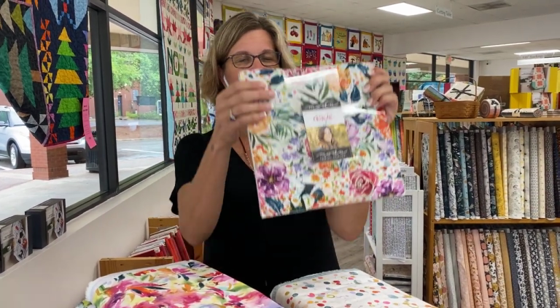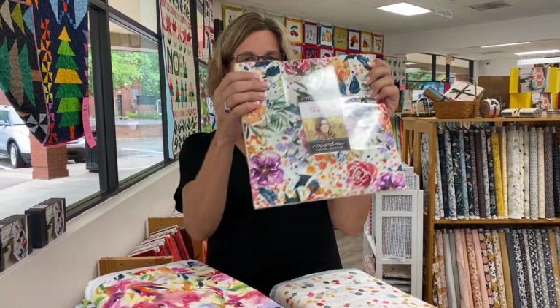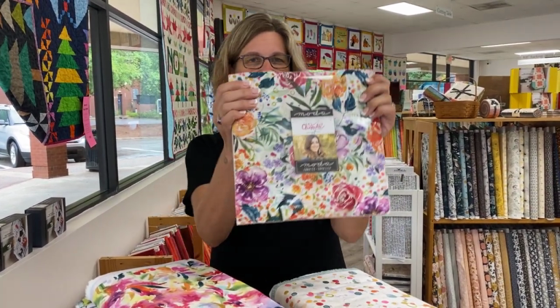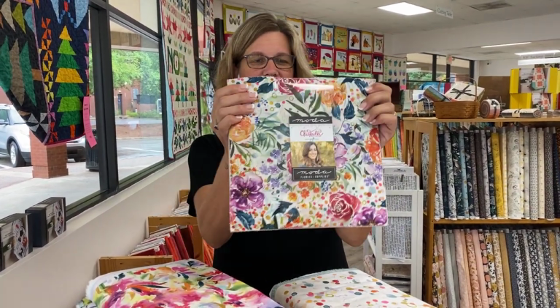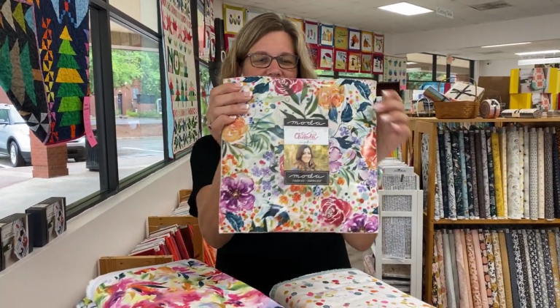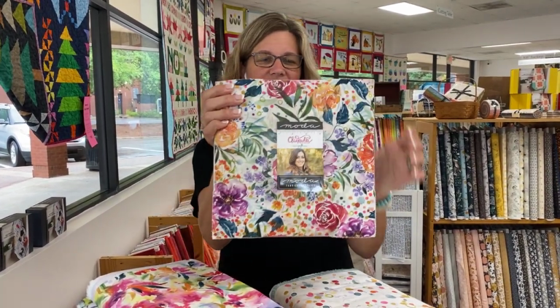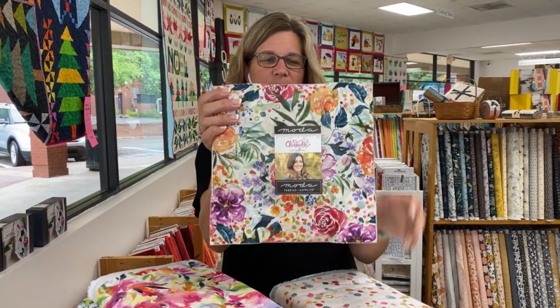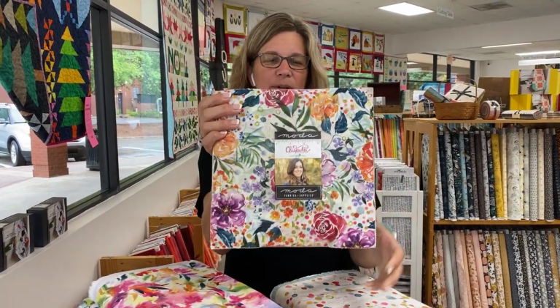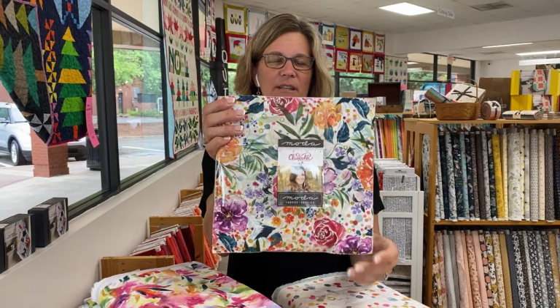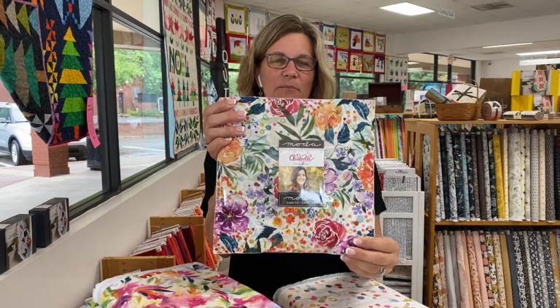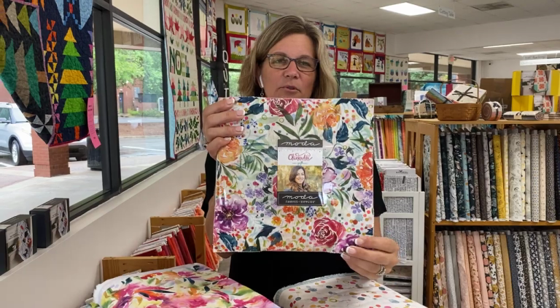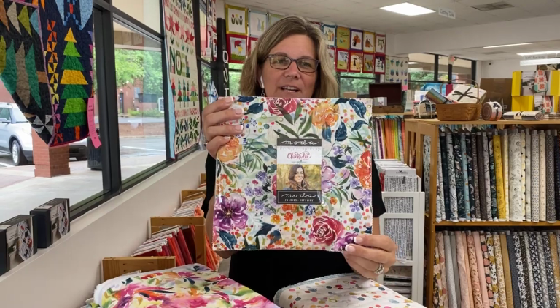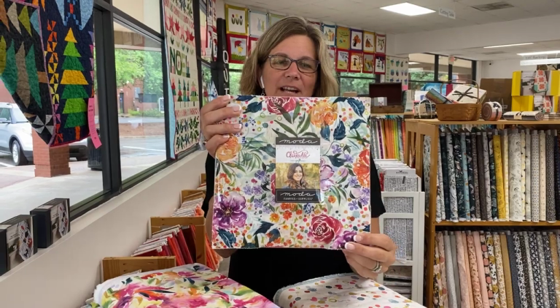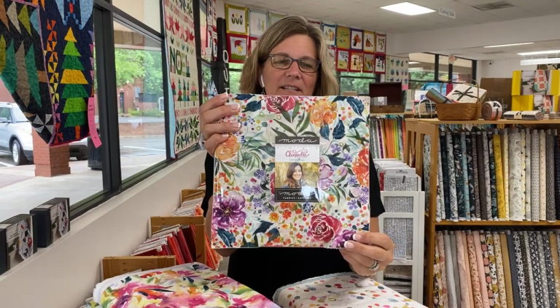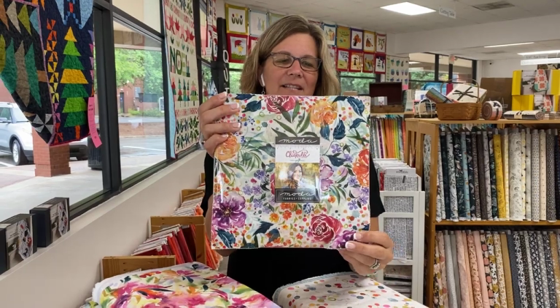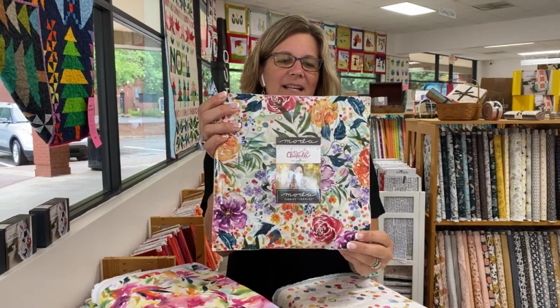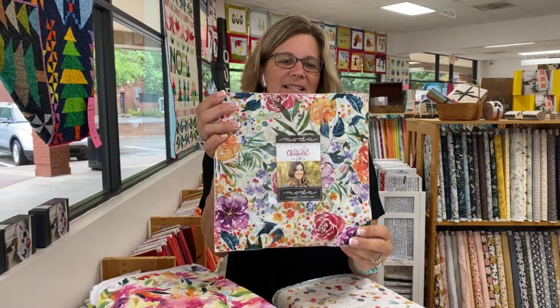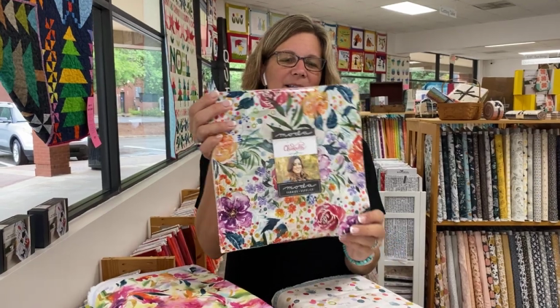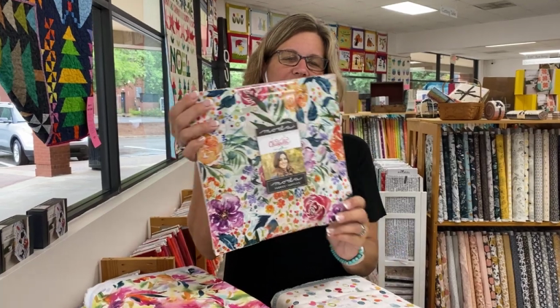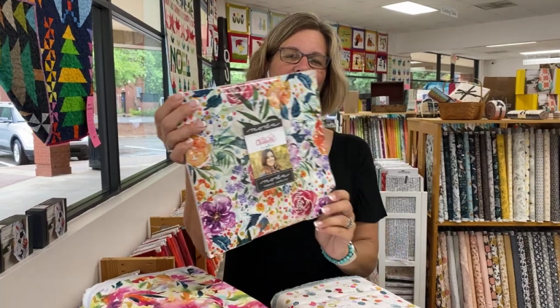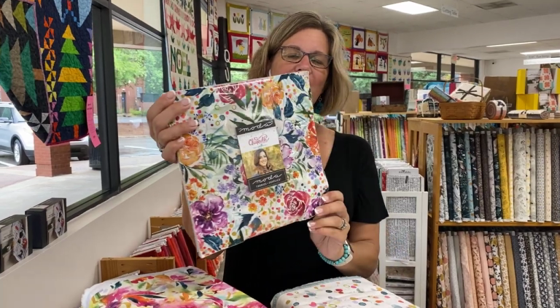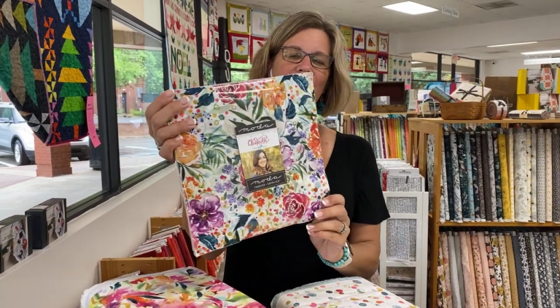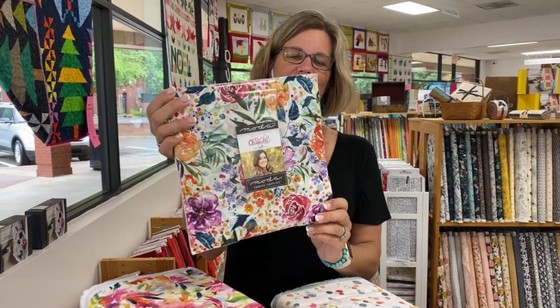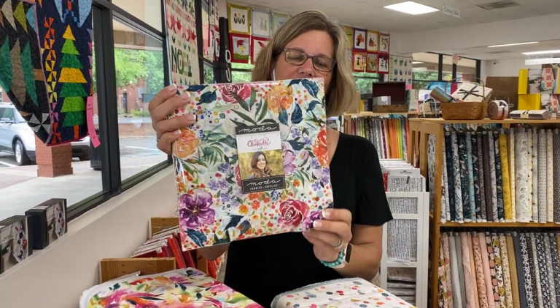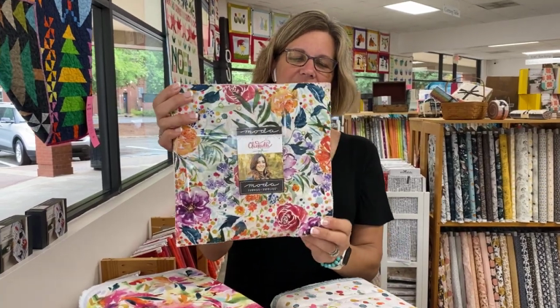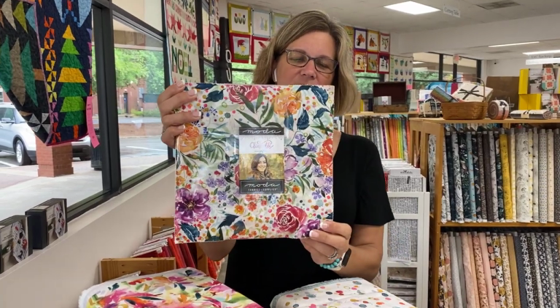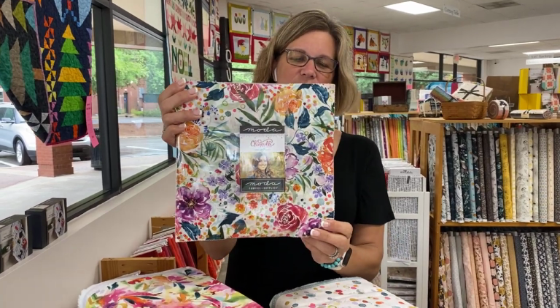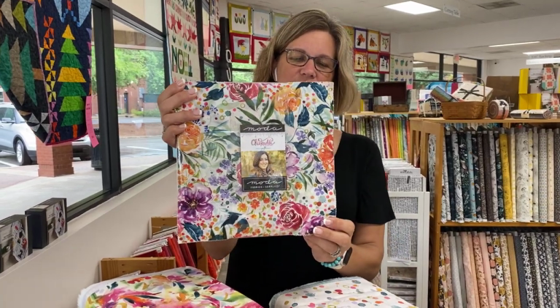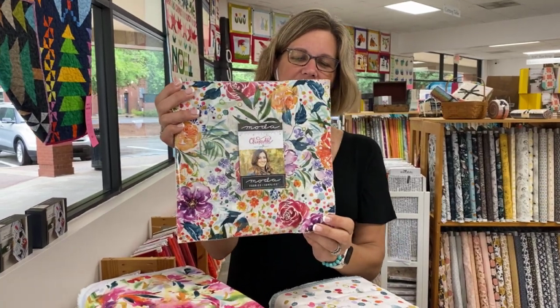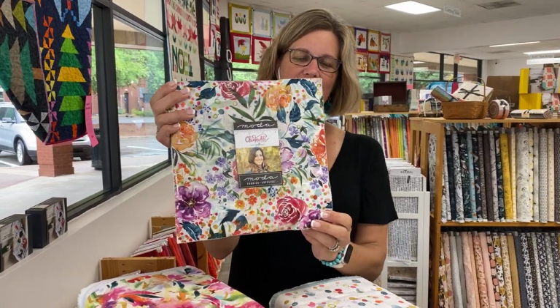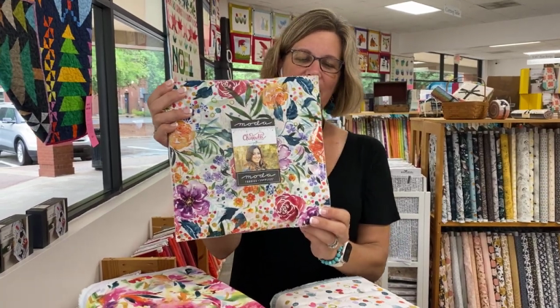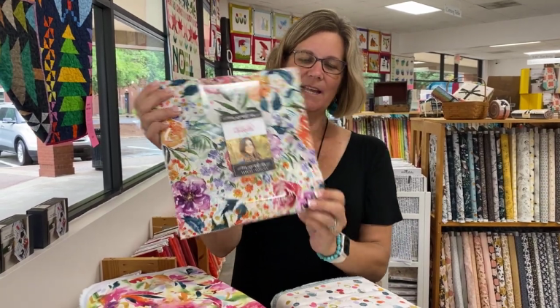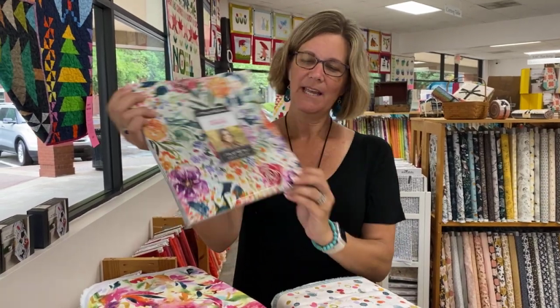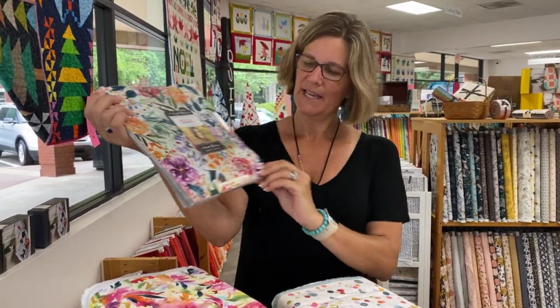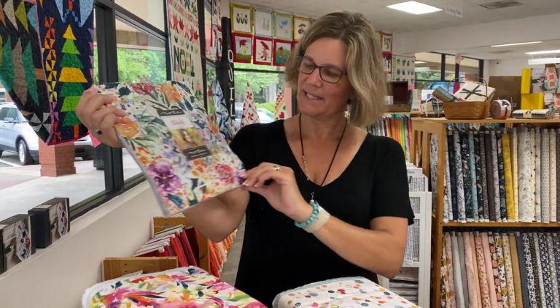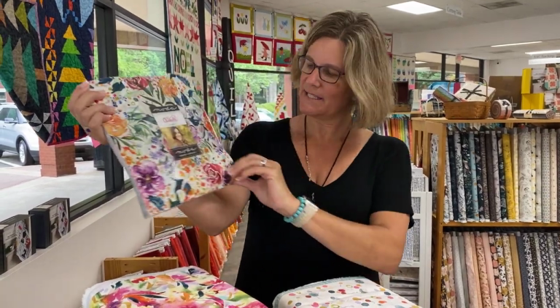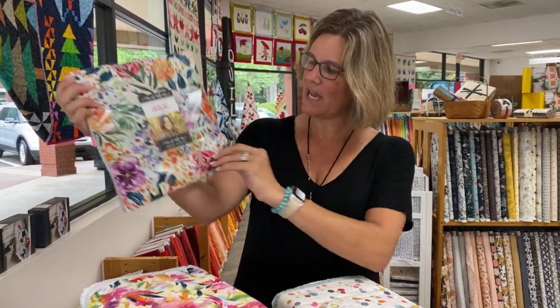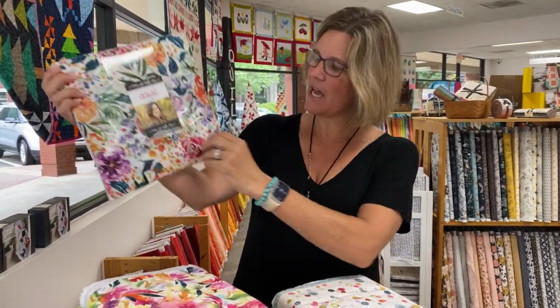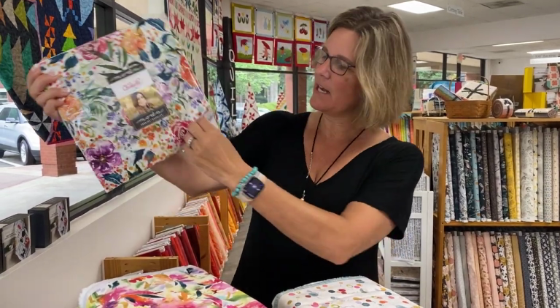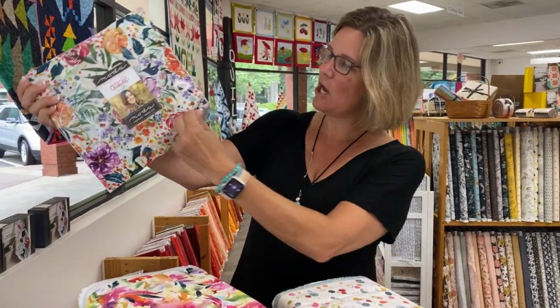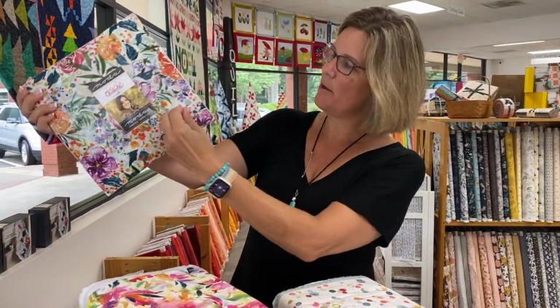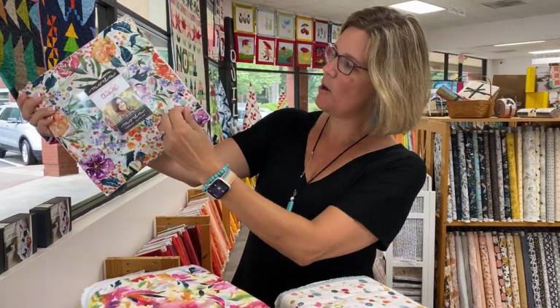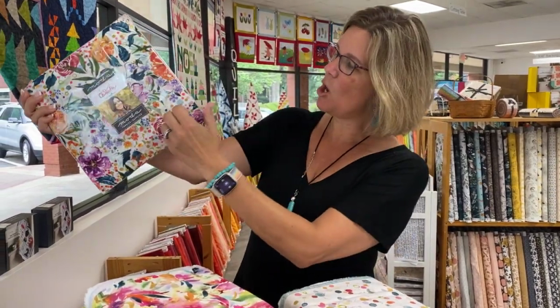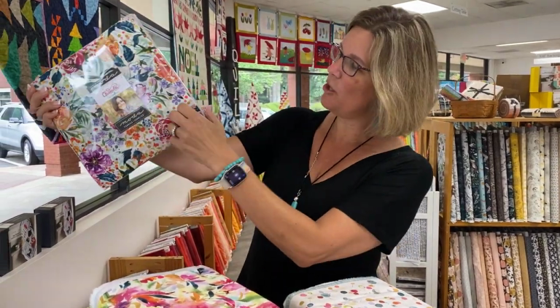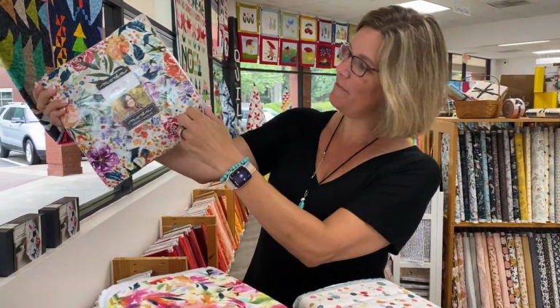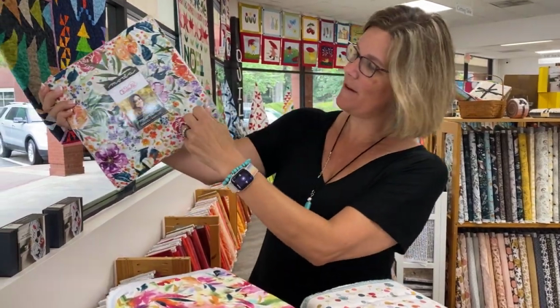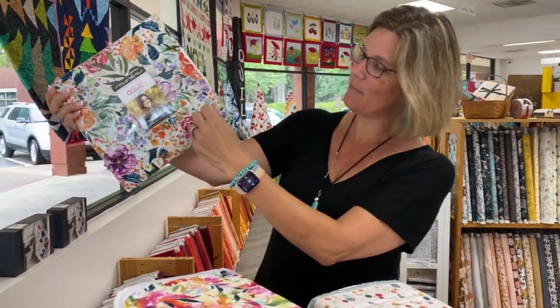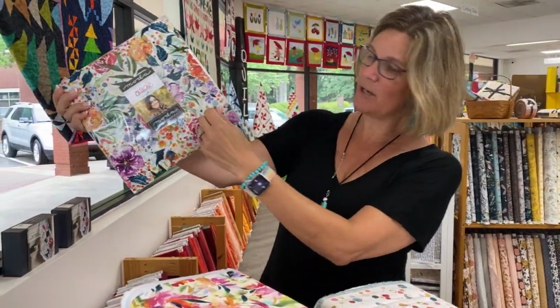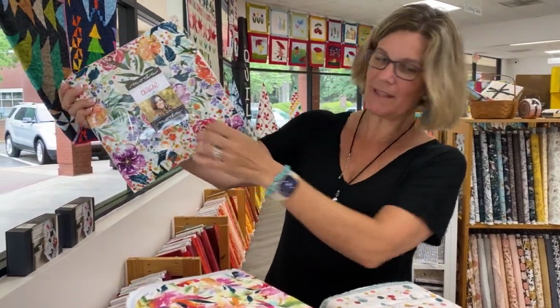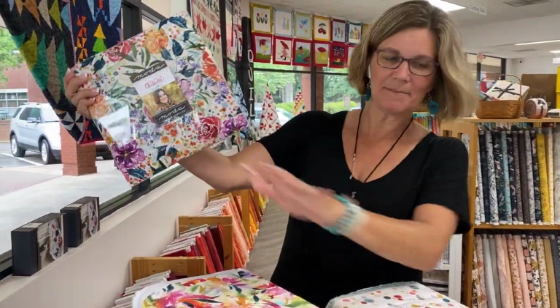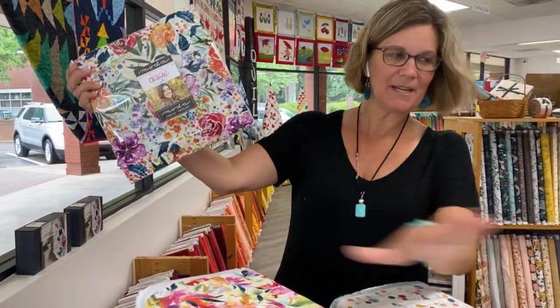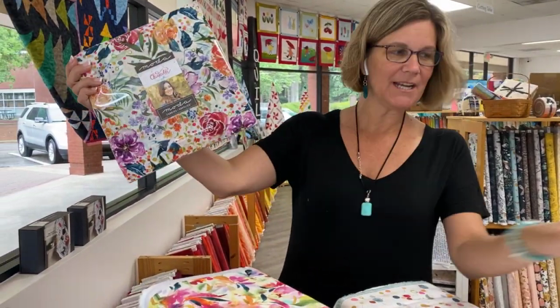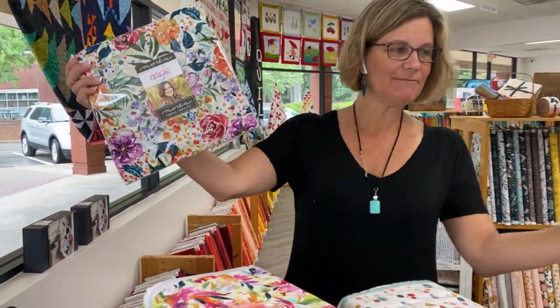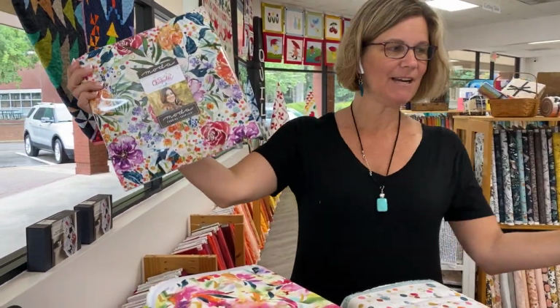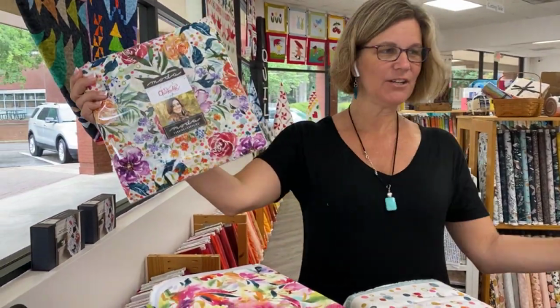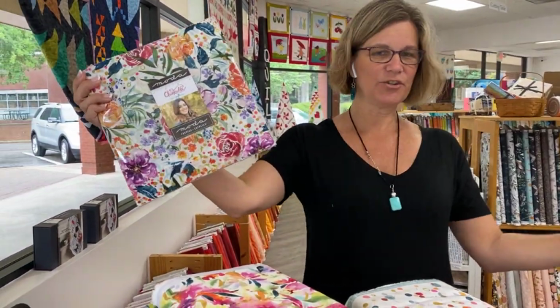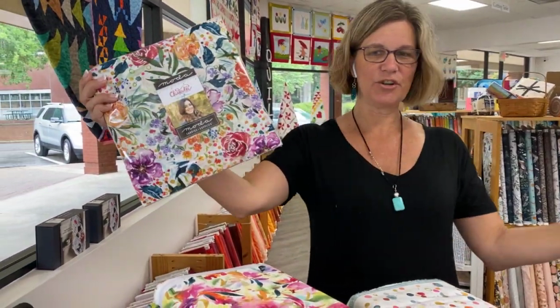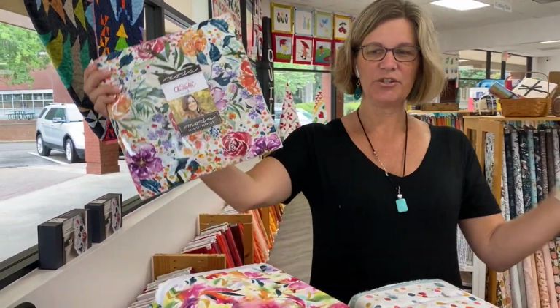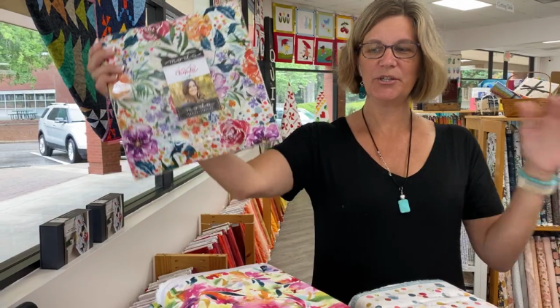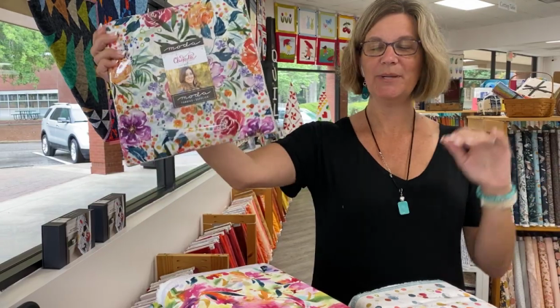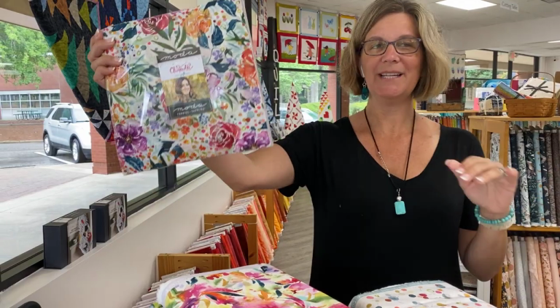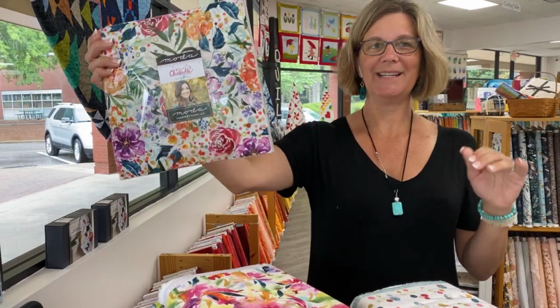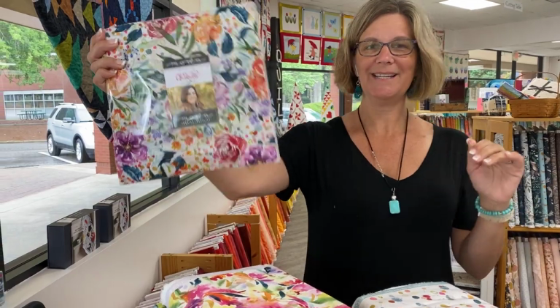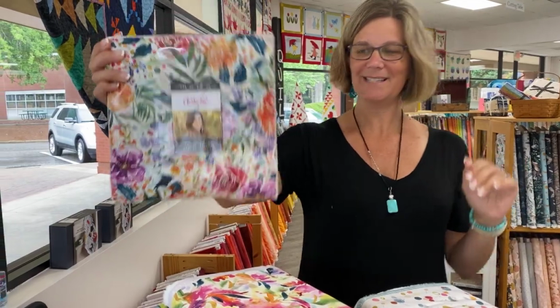This is one of the pre-cut sets that we have. It's a layer cake. It's got all the fabric that I'm getting ready to show you in it.